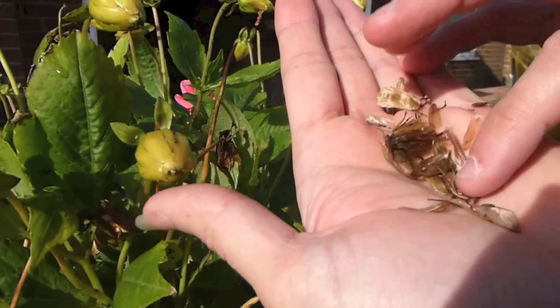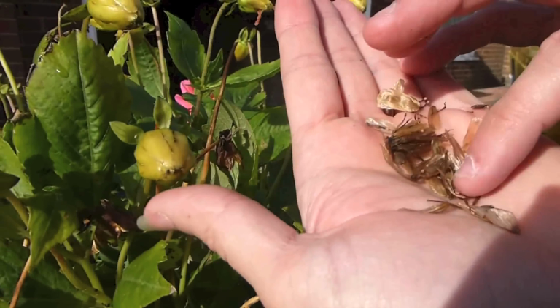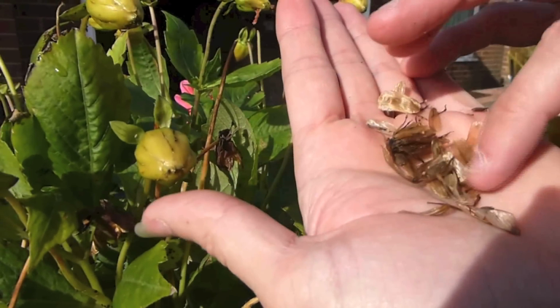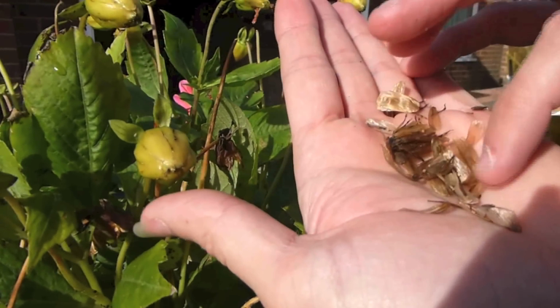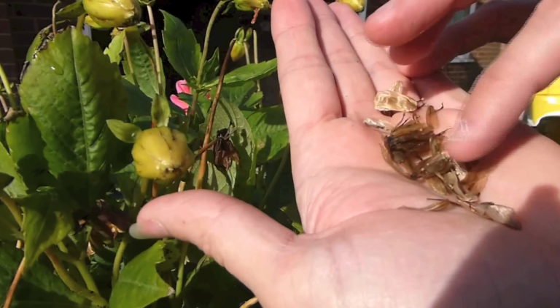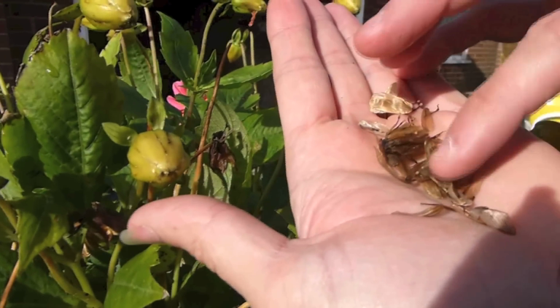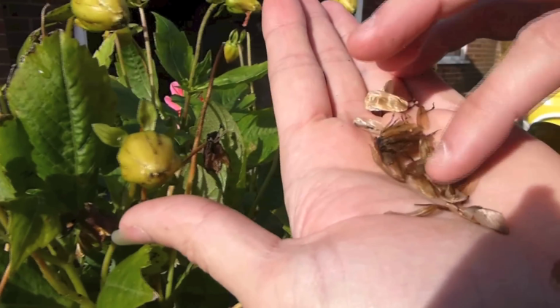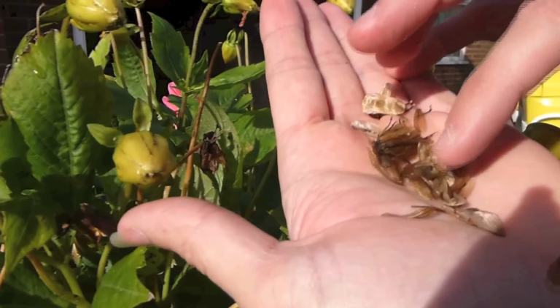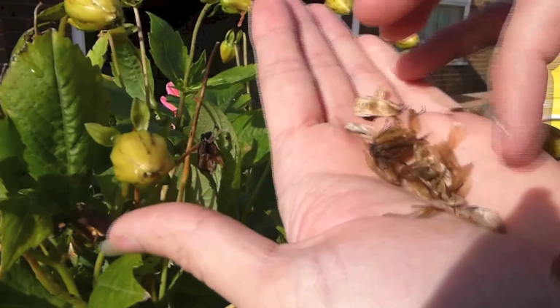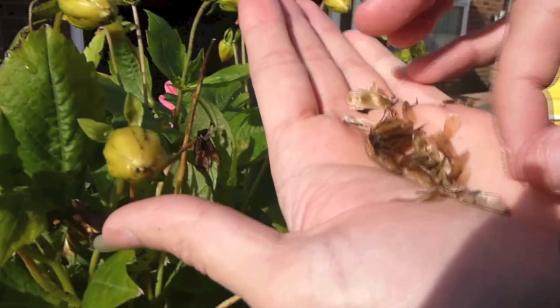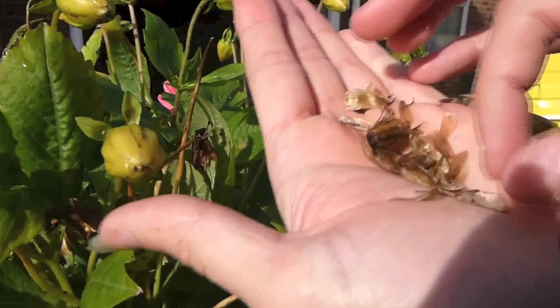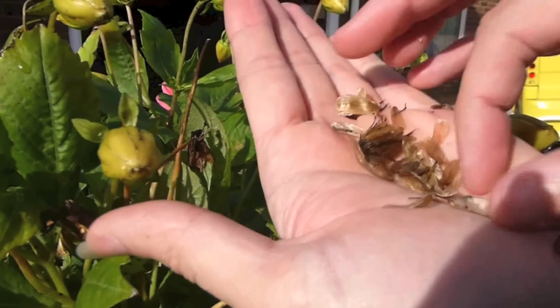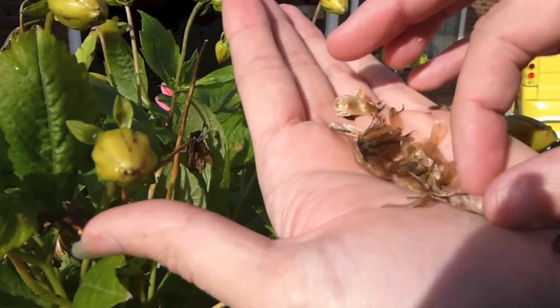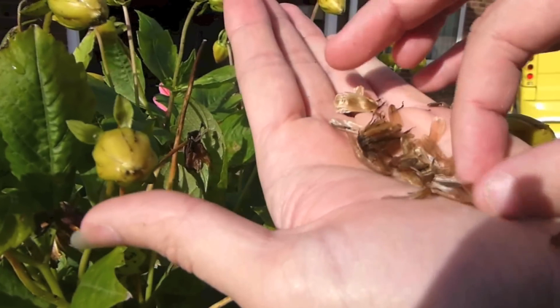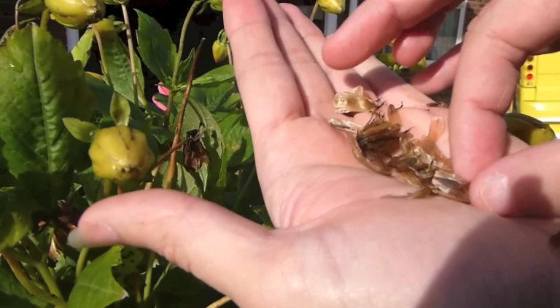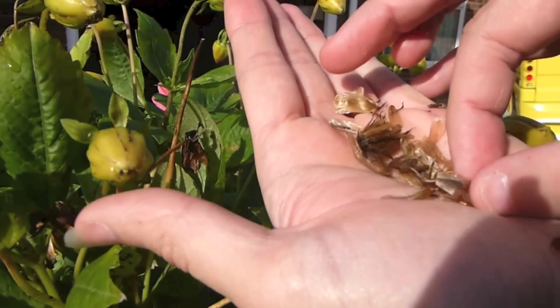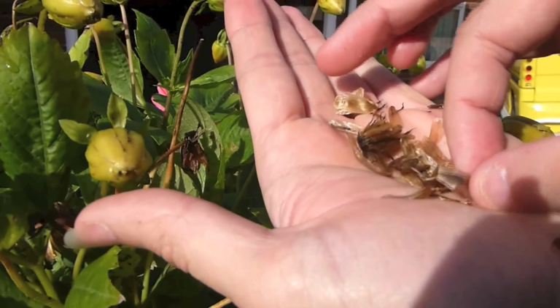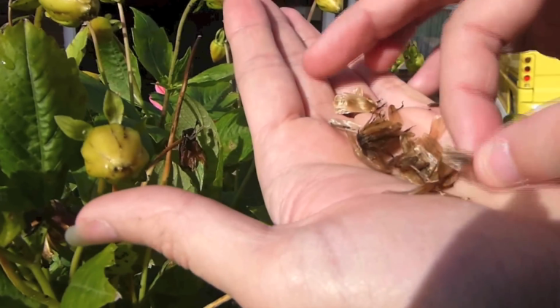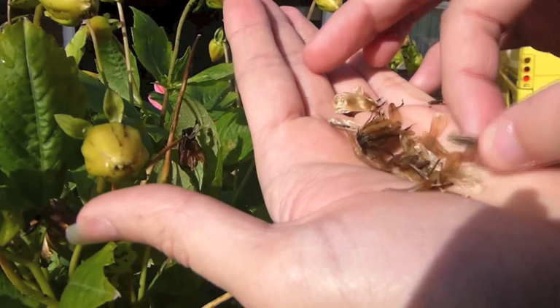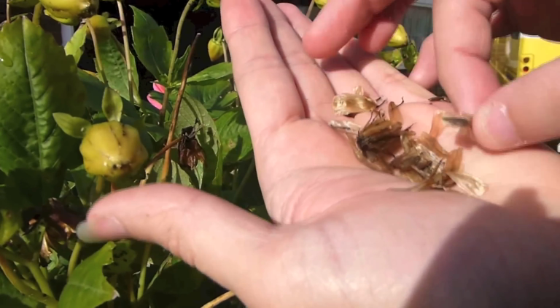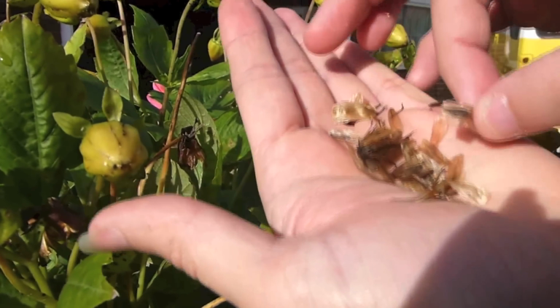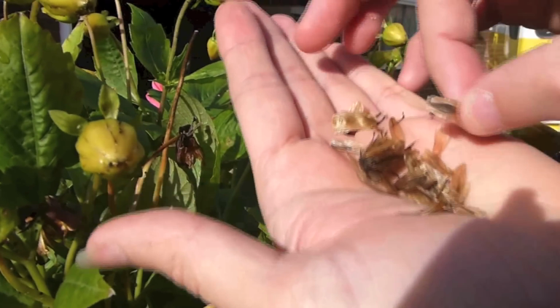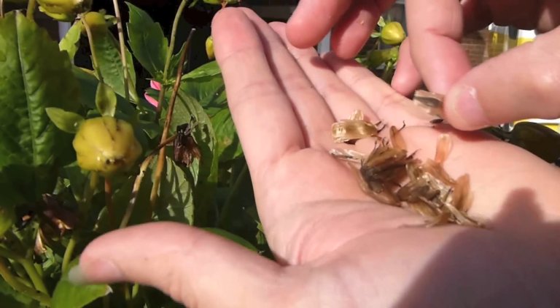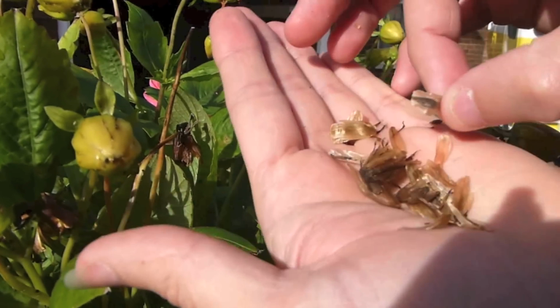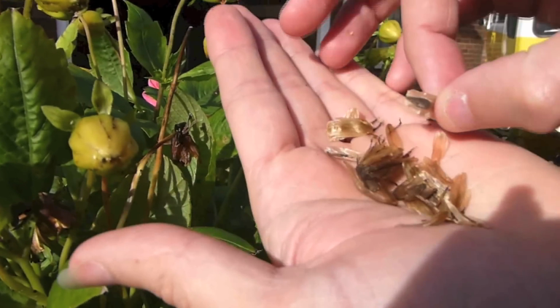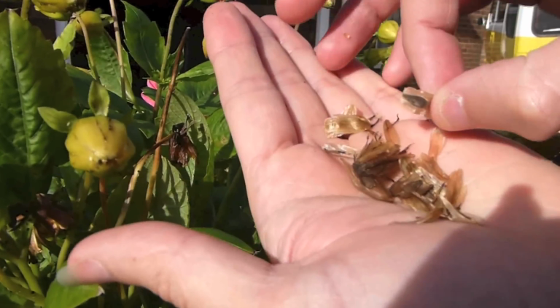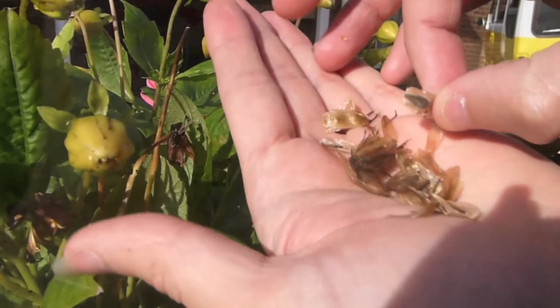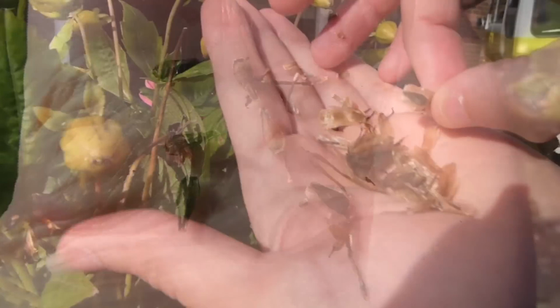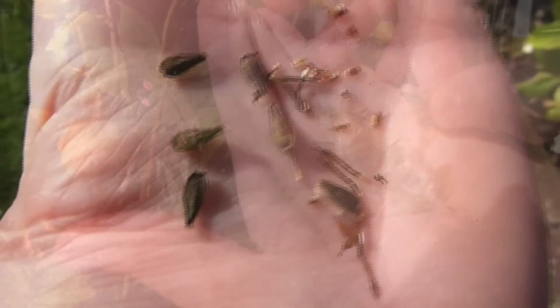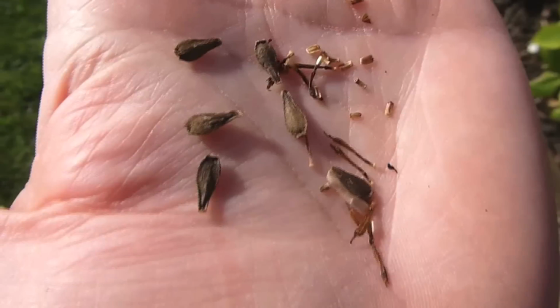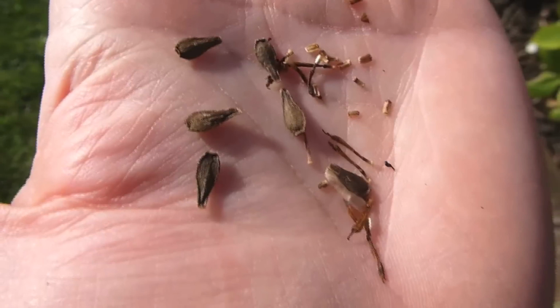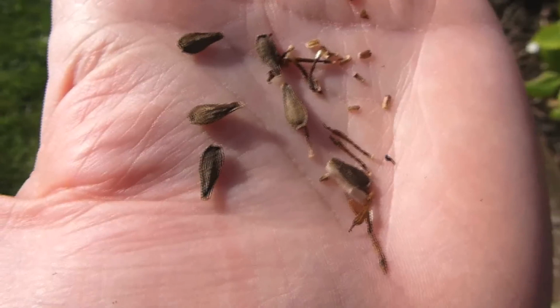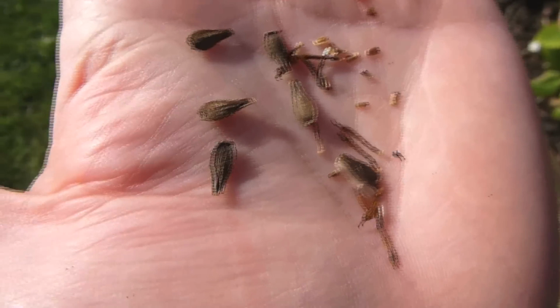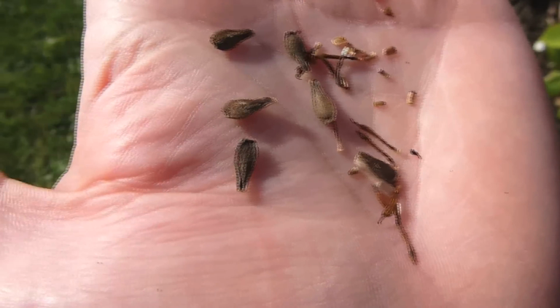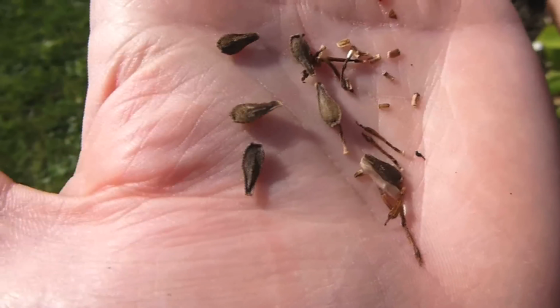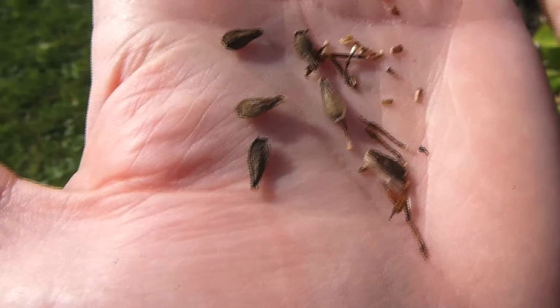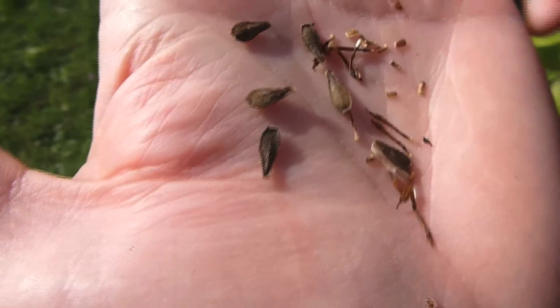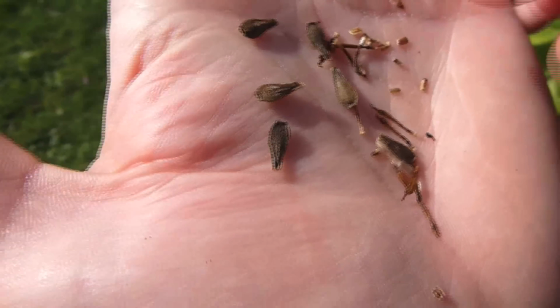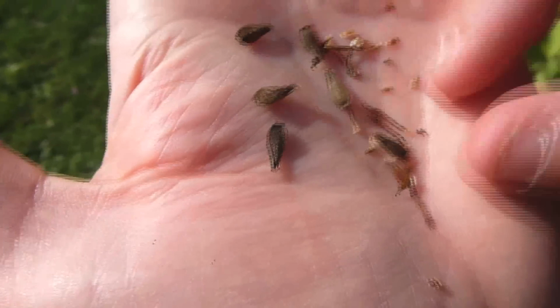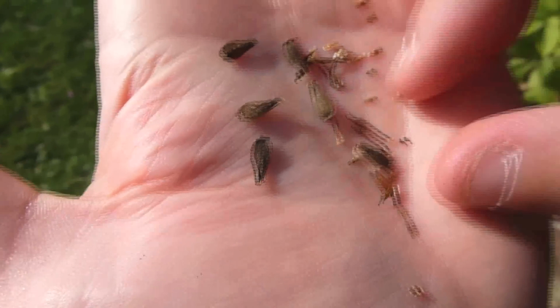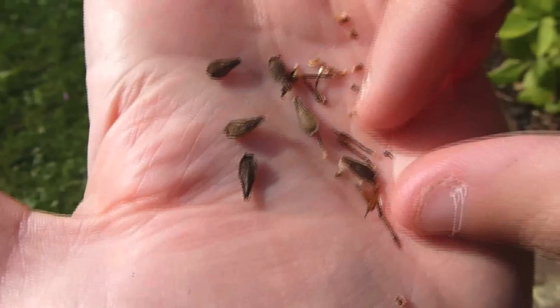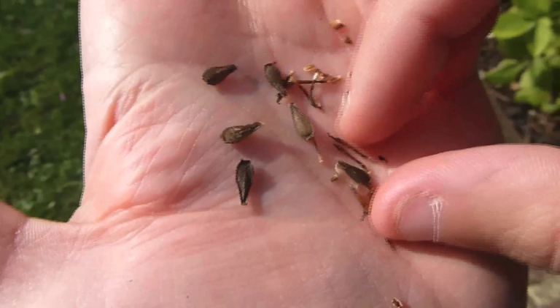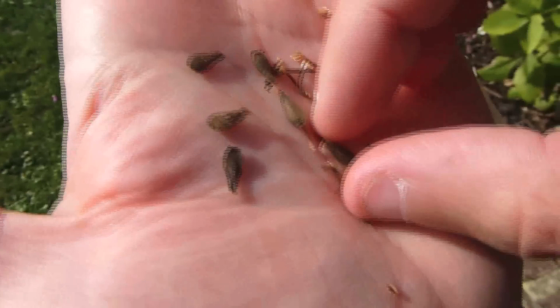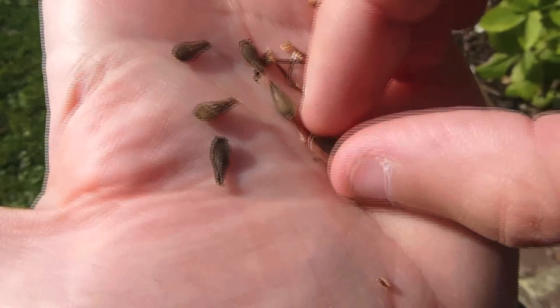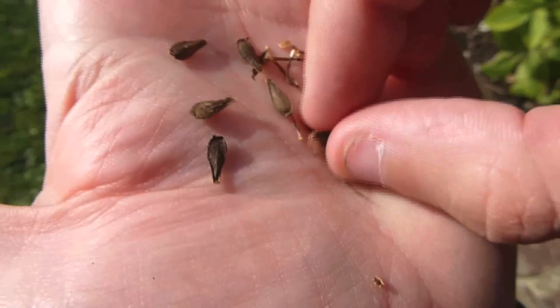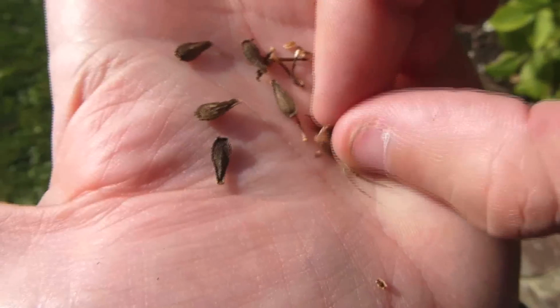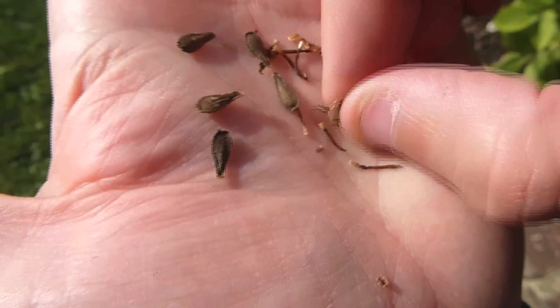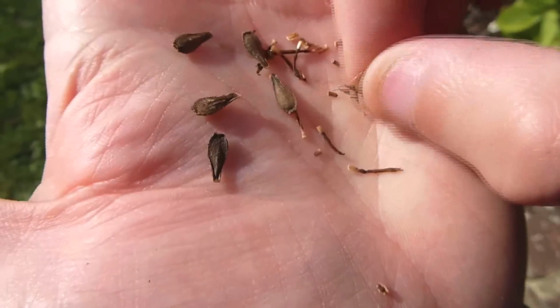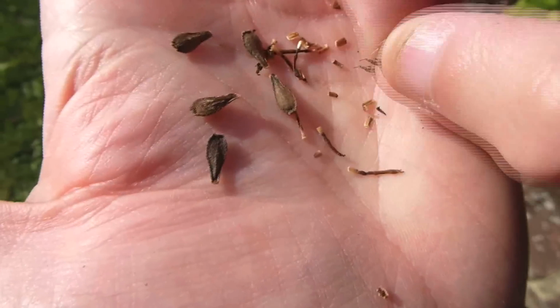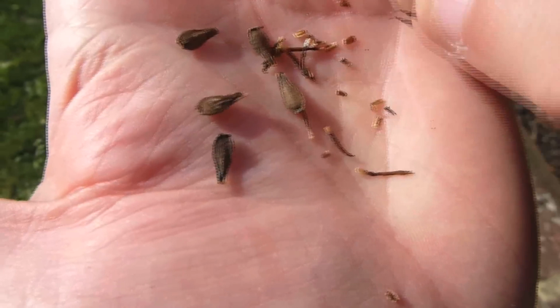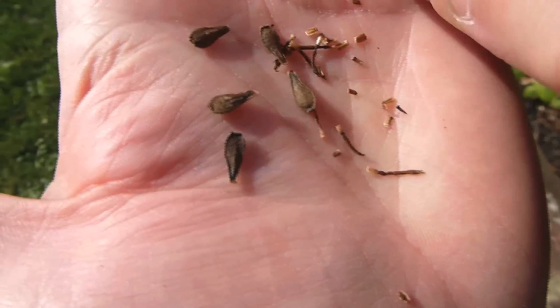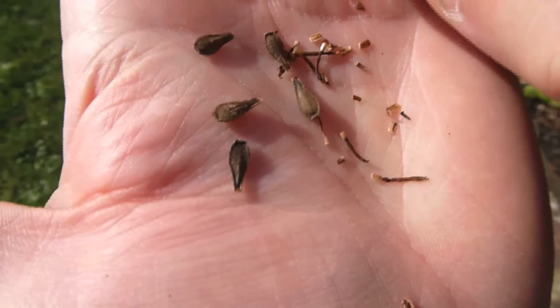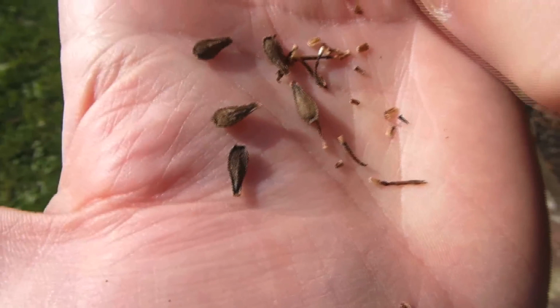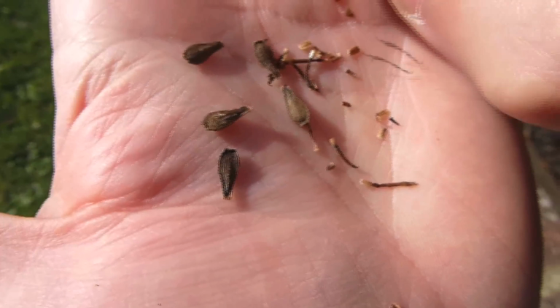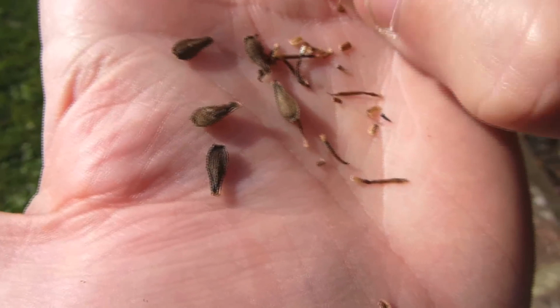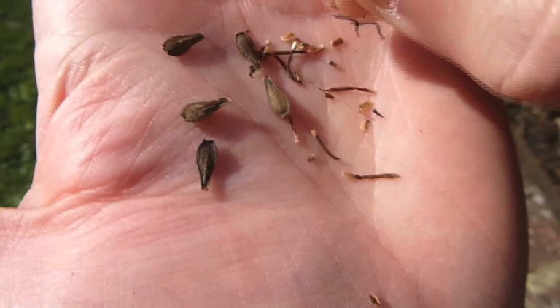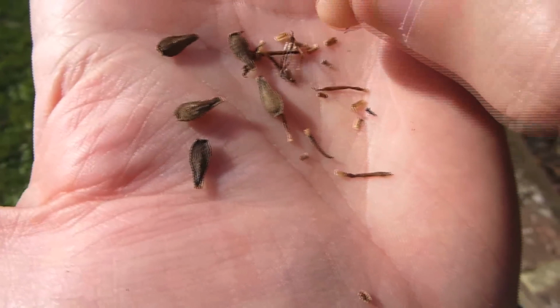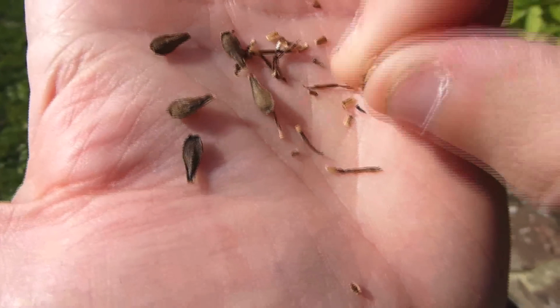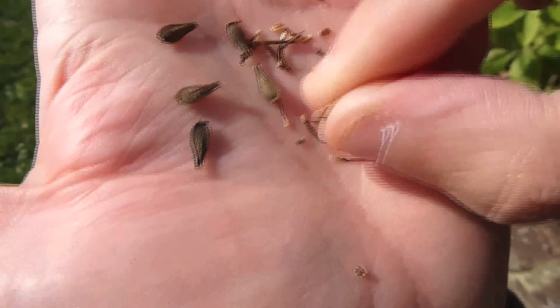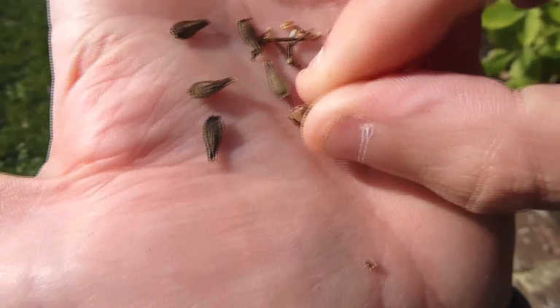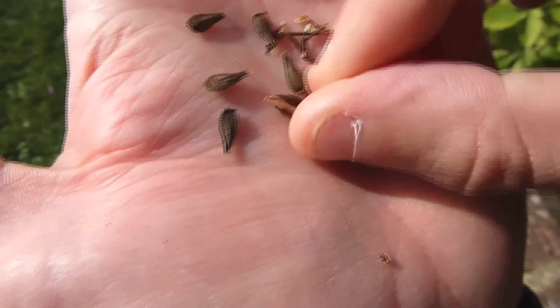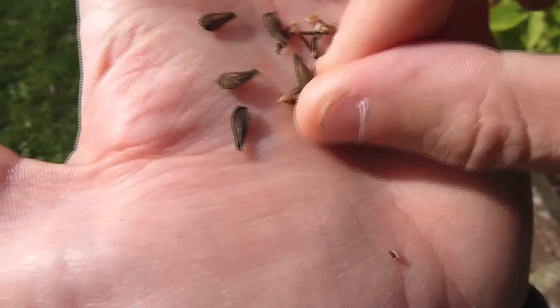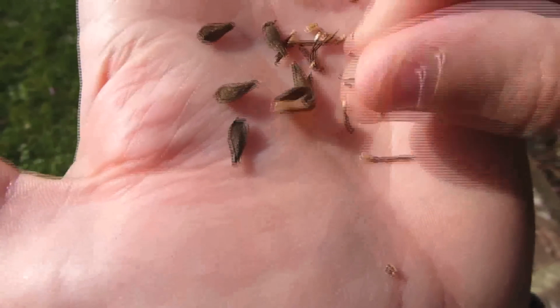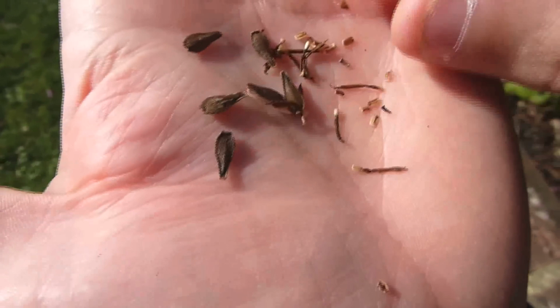Now this is the easy way to collect dahlia seeds. You can do it with most other flowers as well, but this is the one that you can do during the summer.